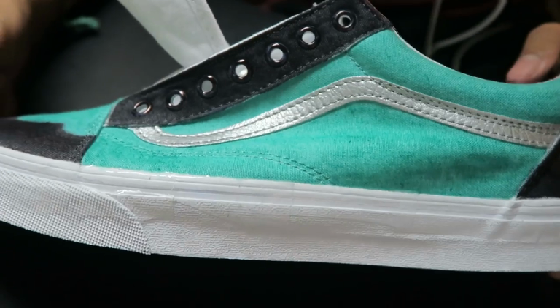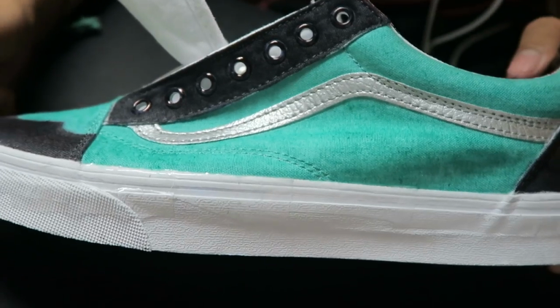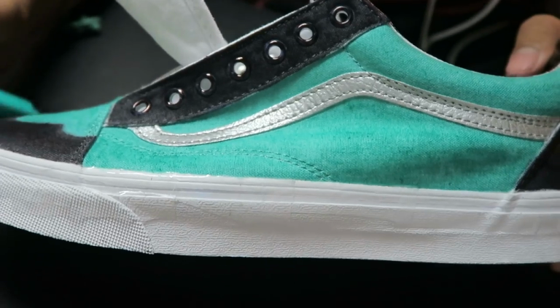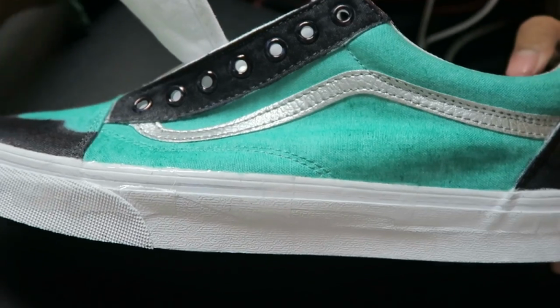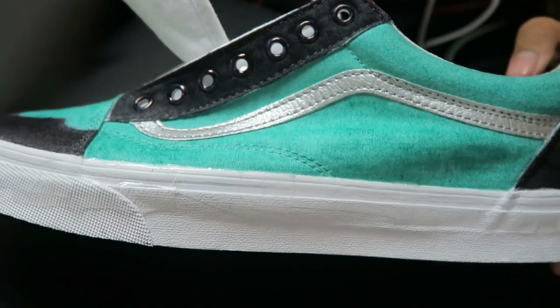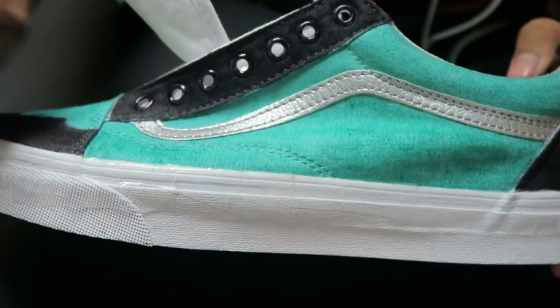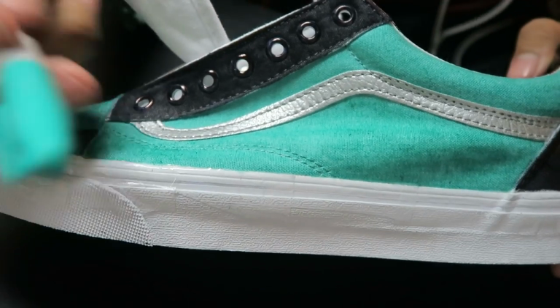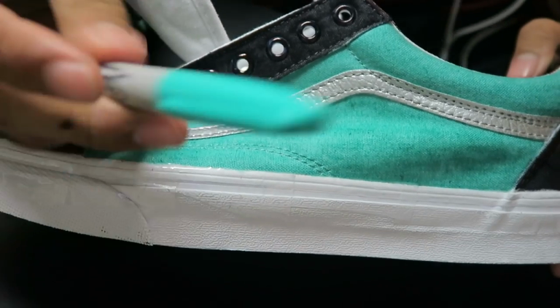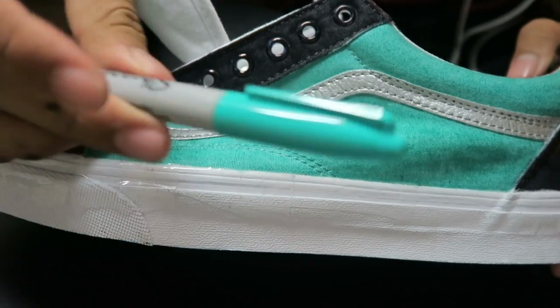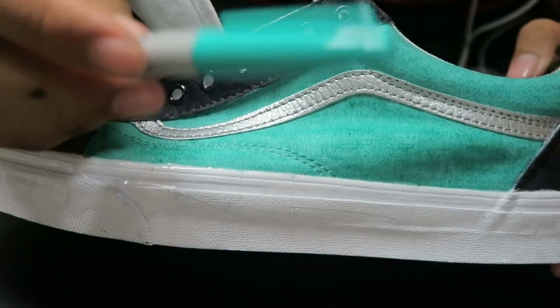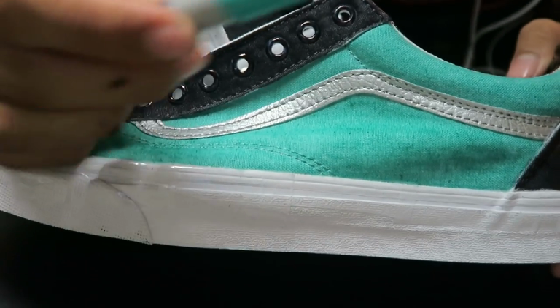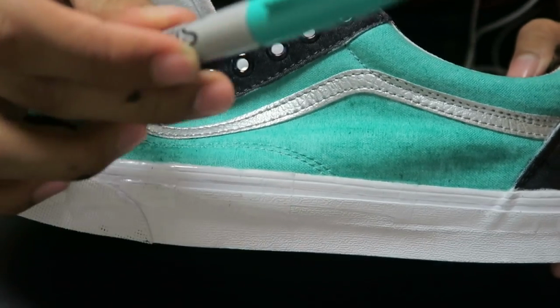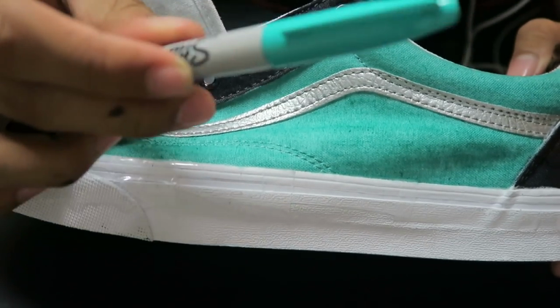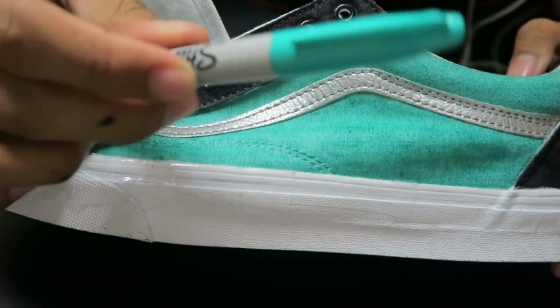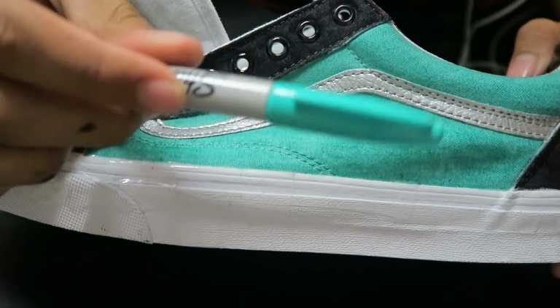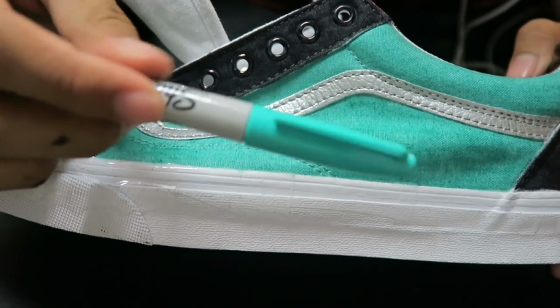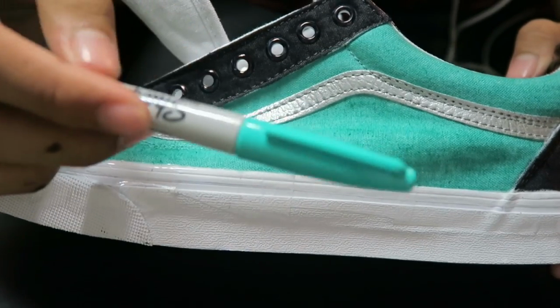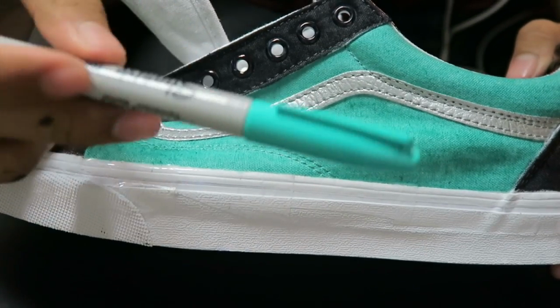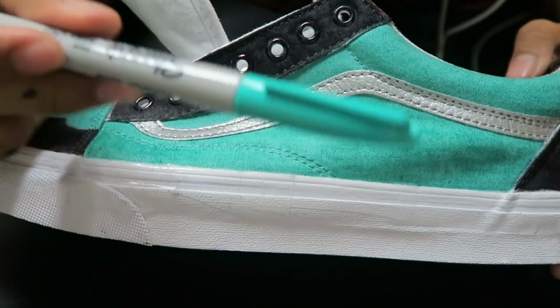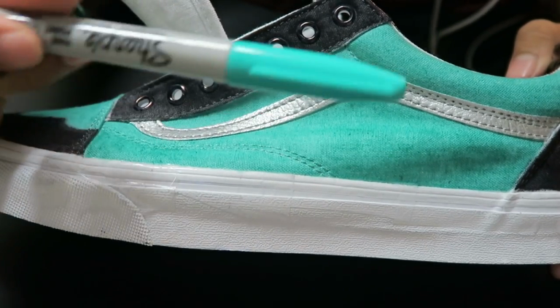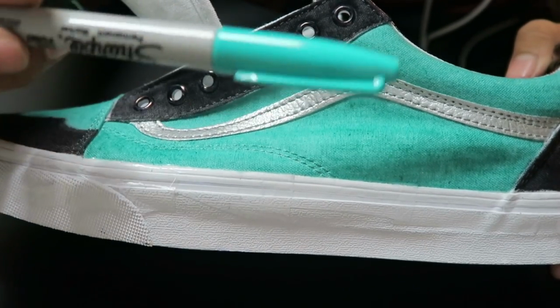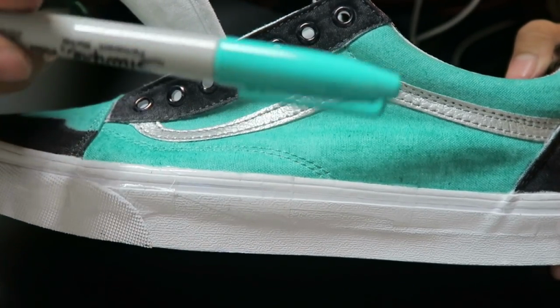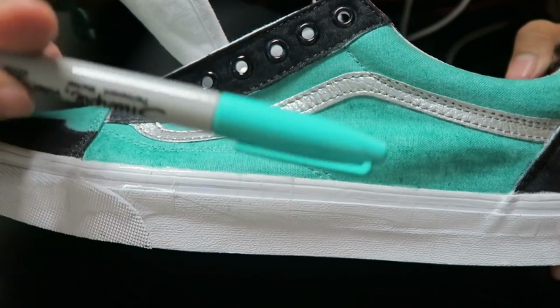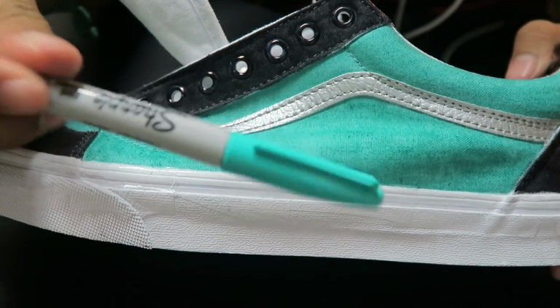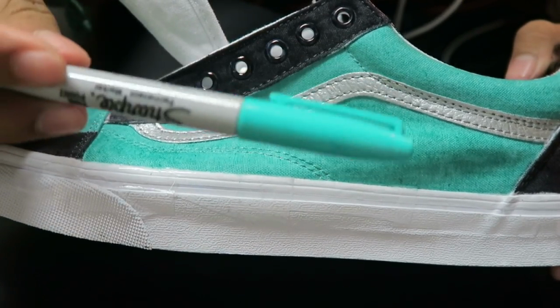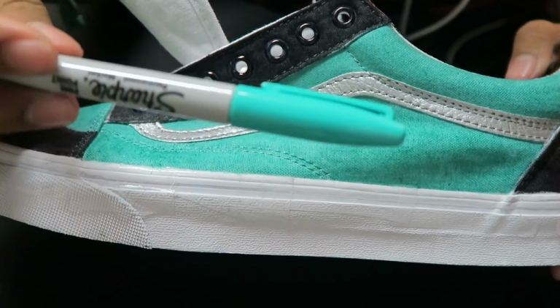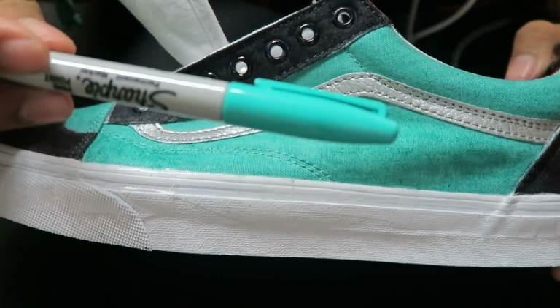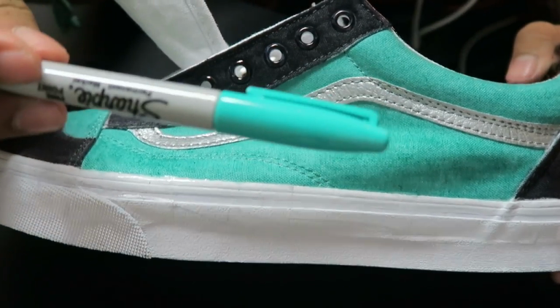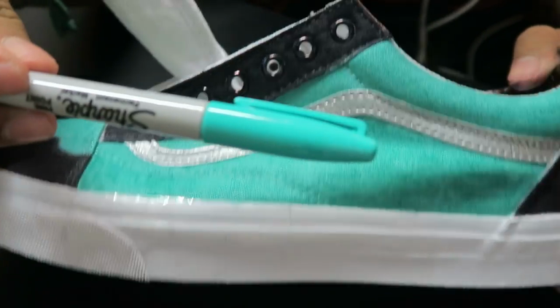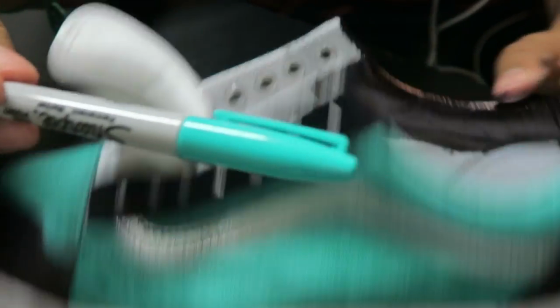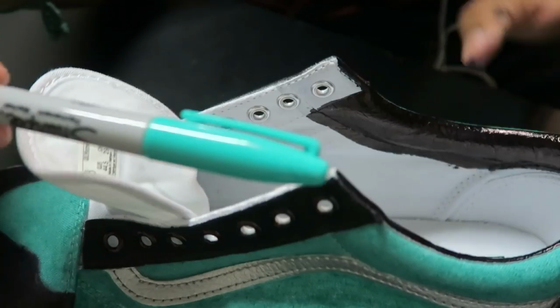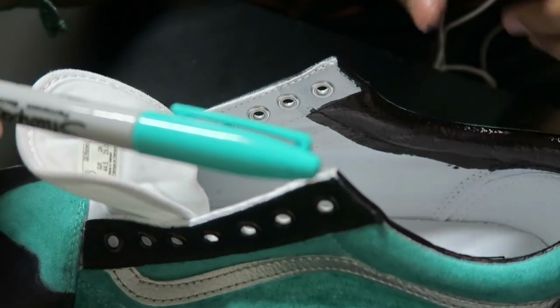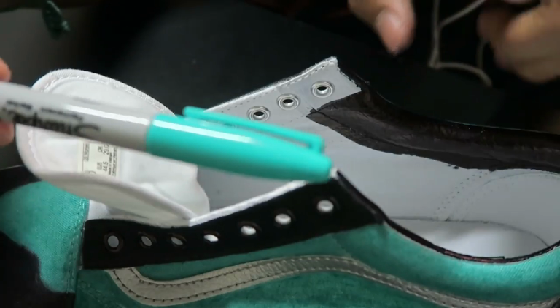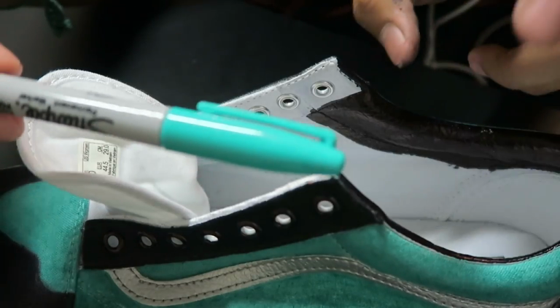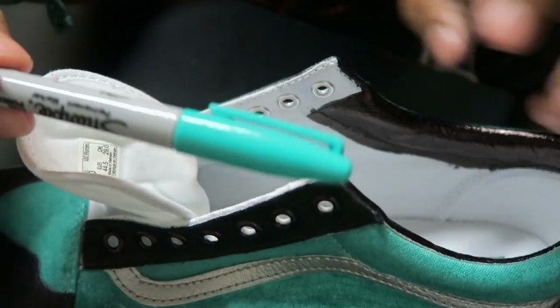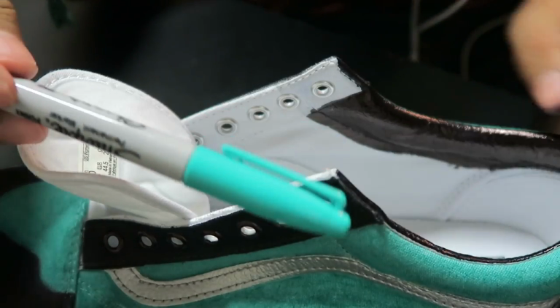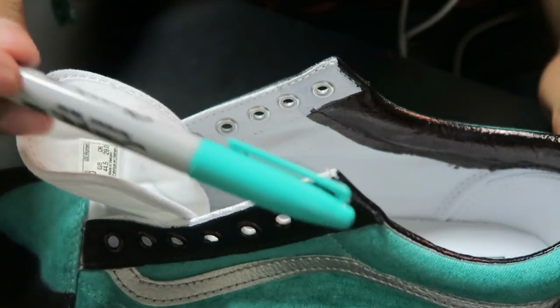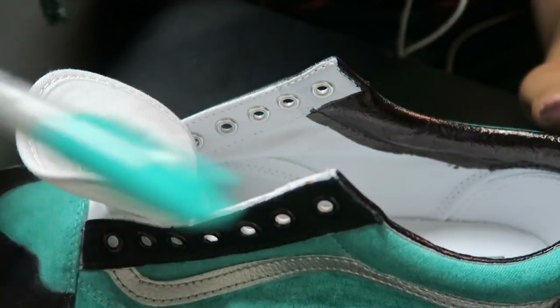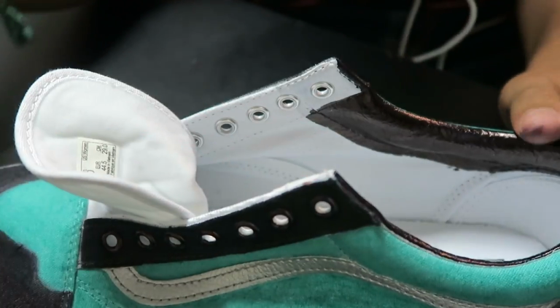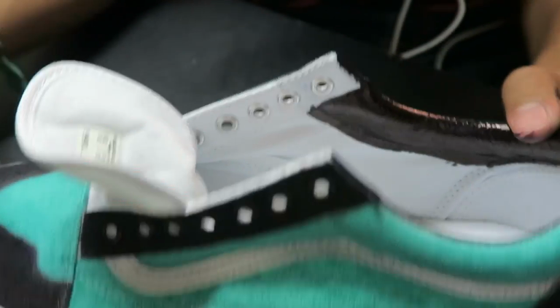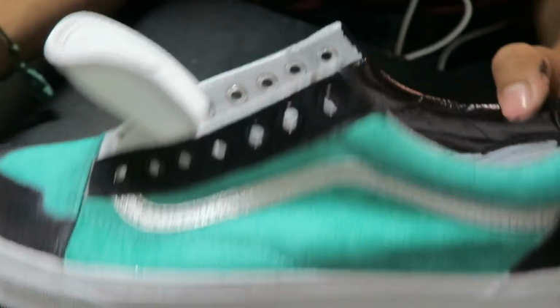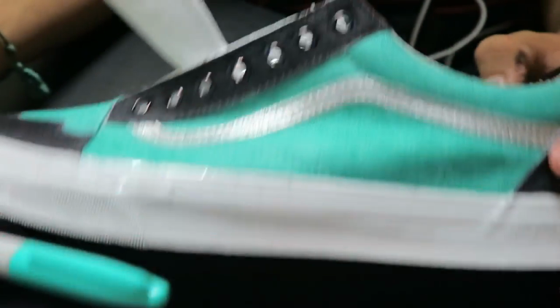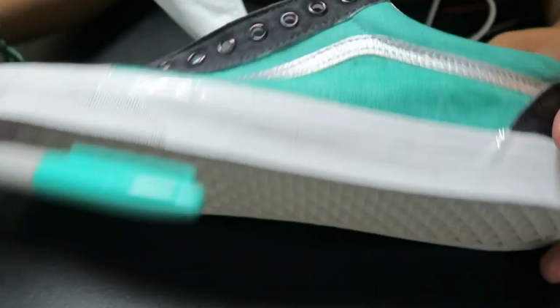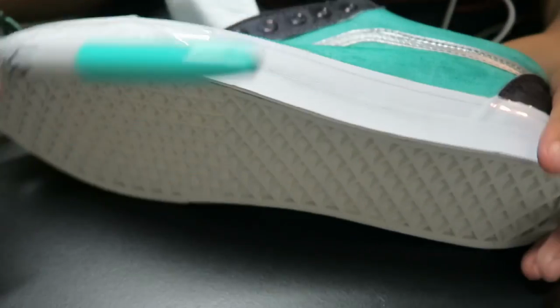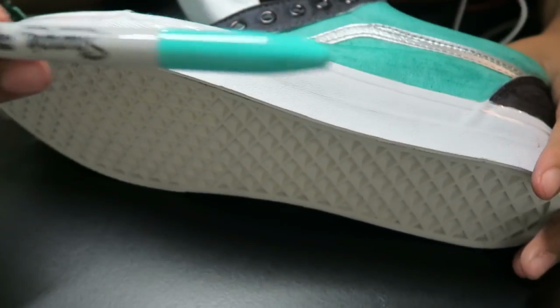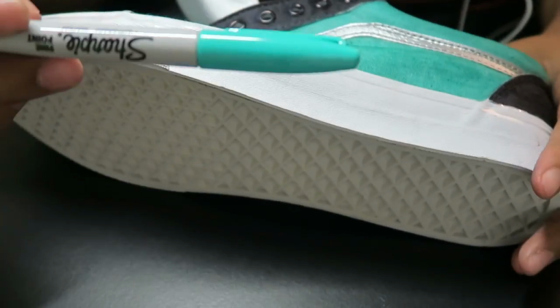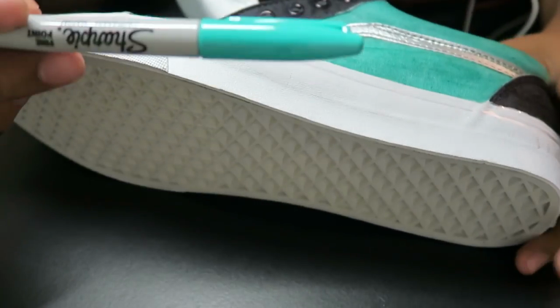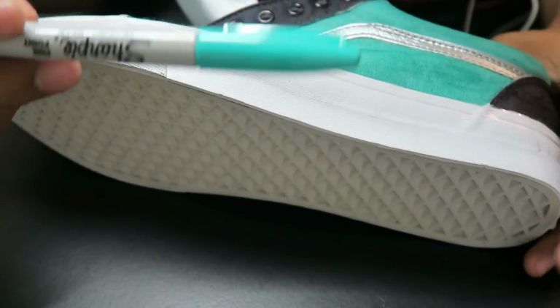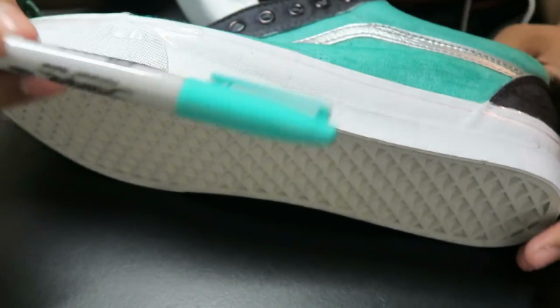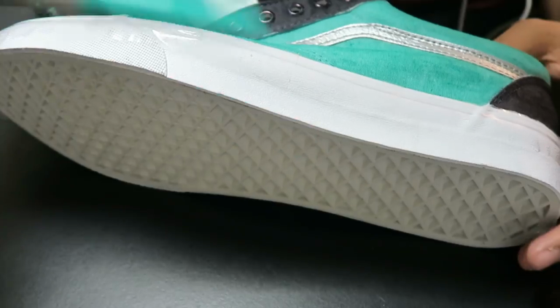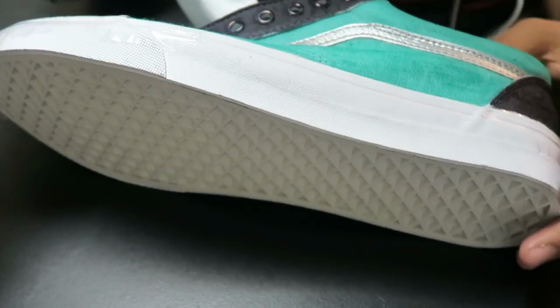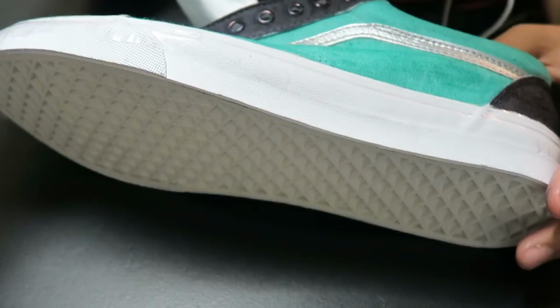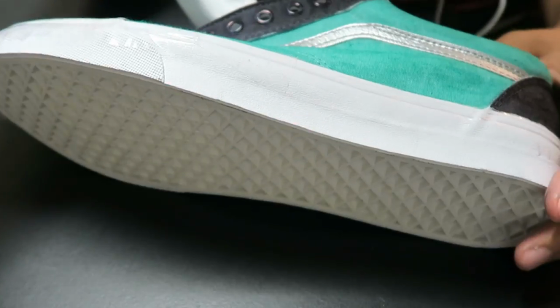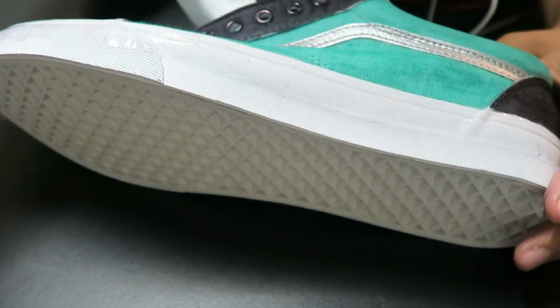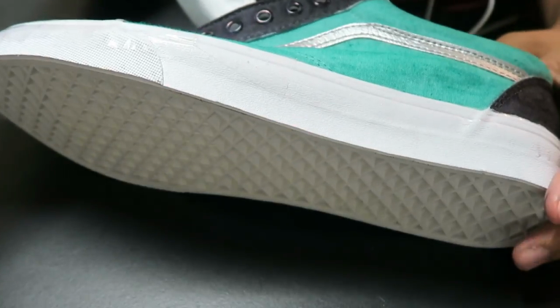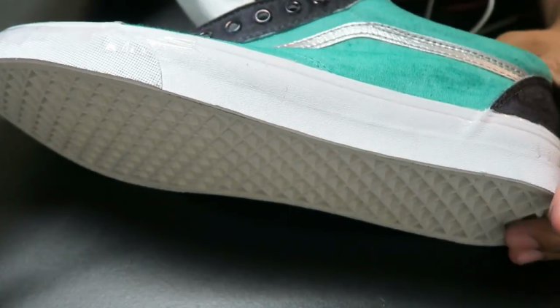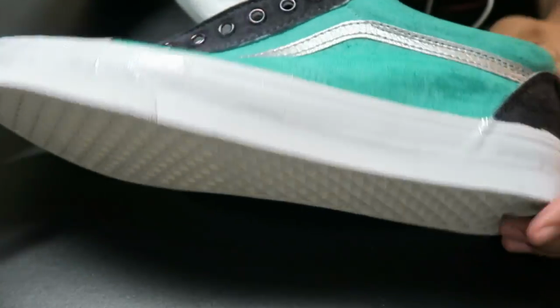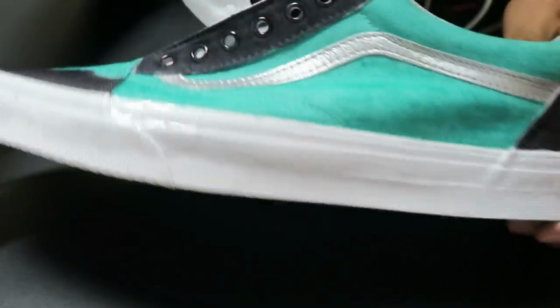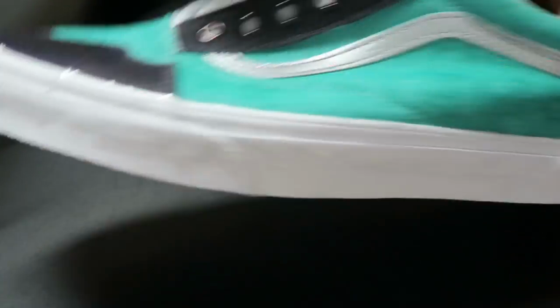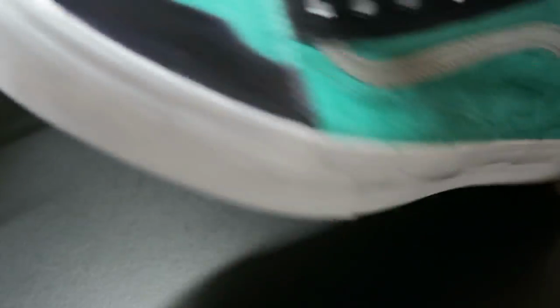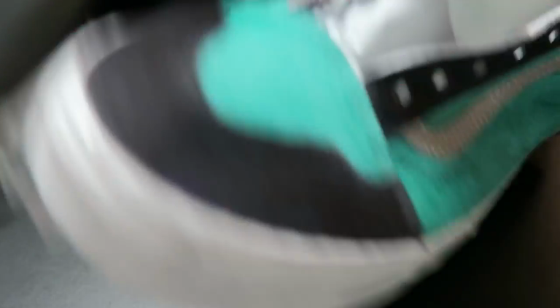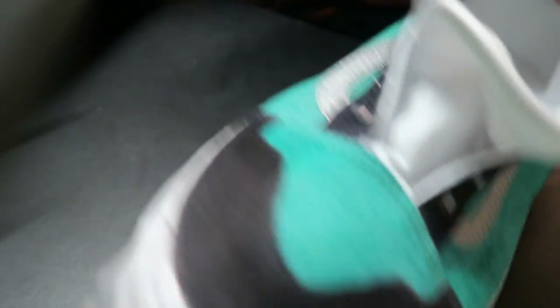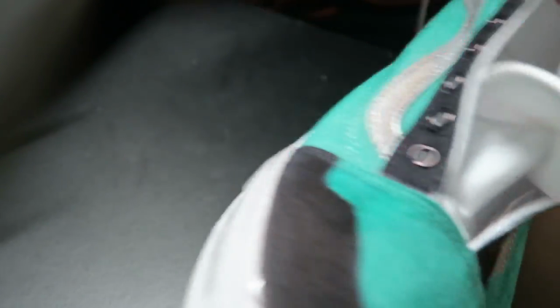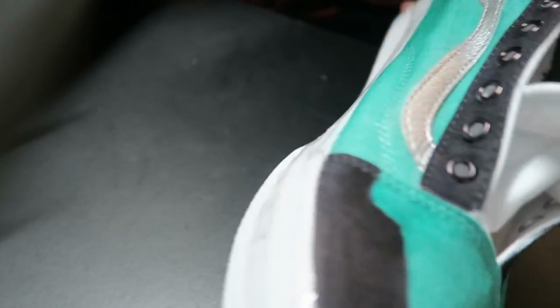I'm done with the left shoe and I ran out of Tiffany color, so I'm going to be doing the other right shoe tomorrow.